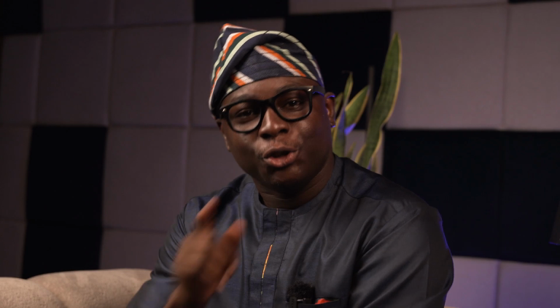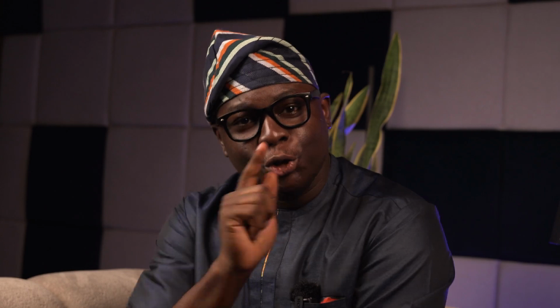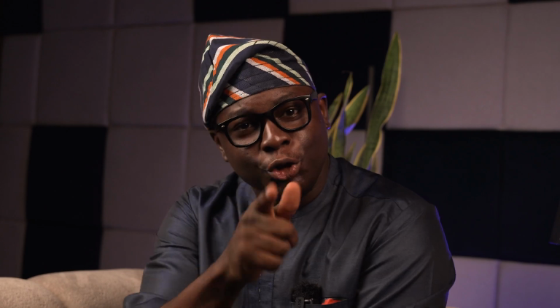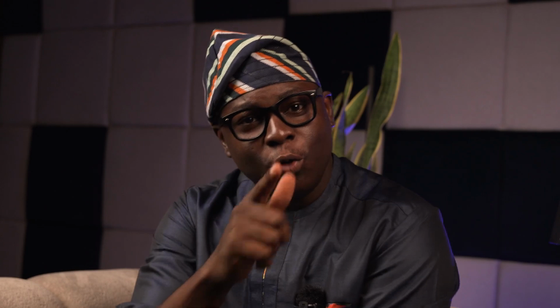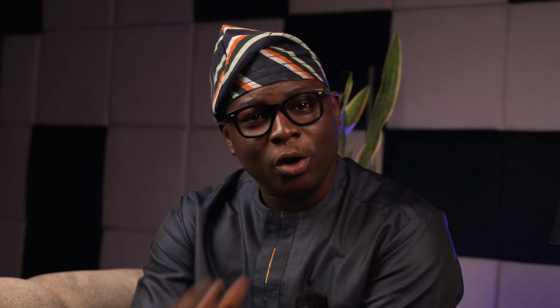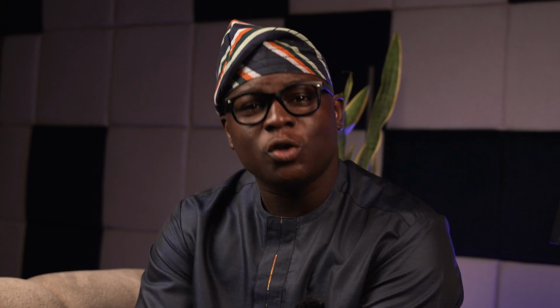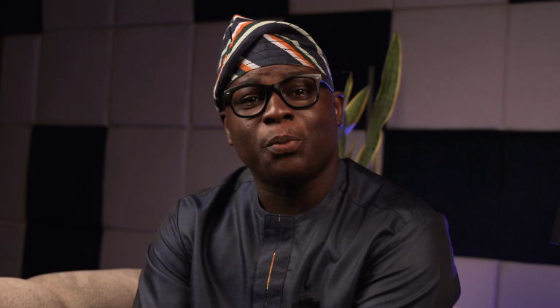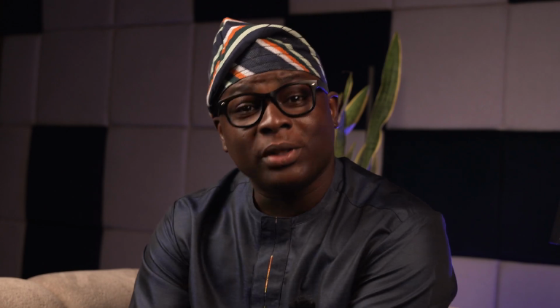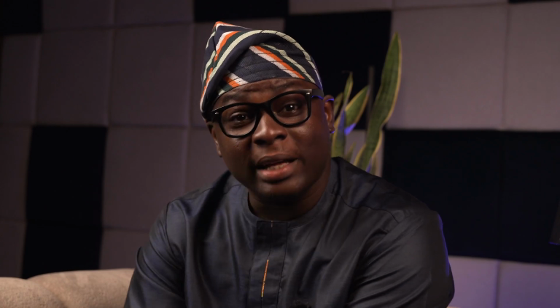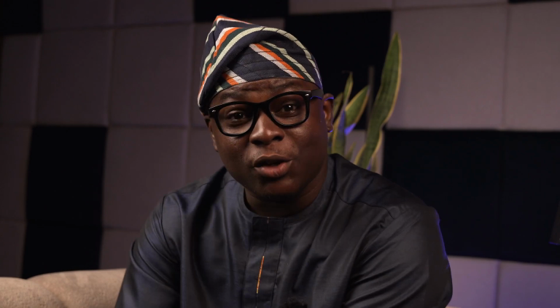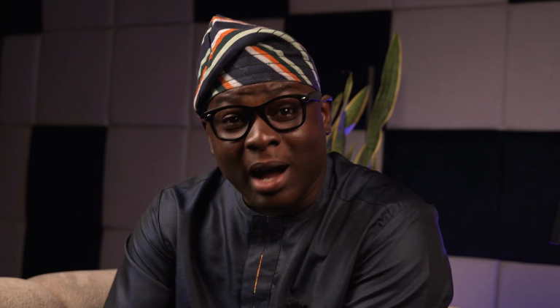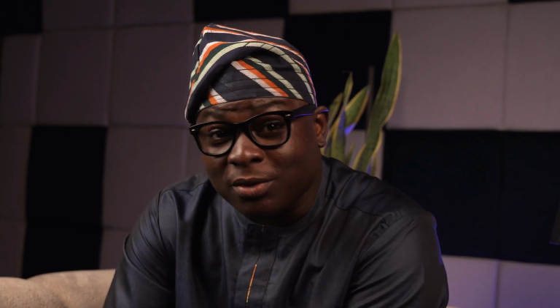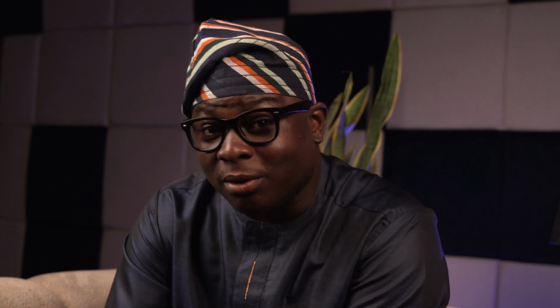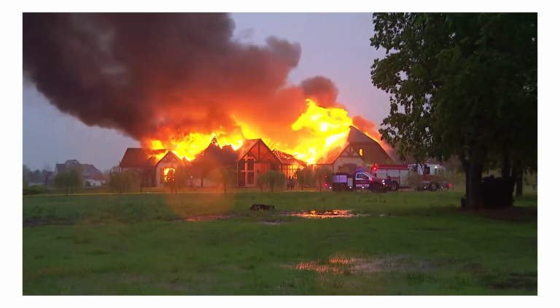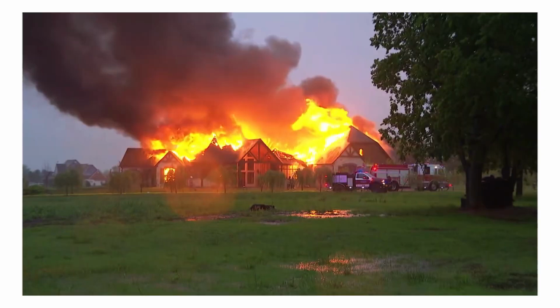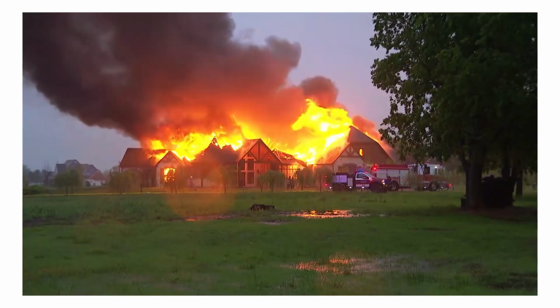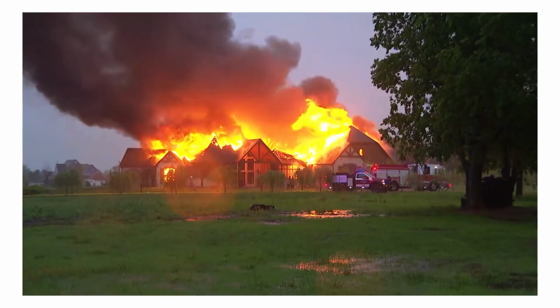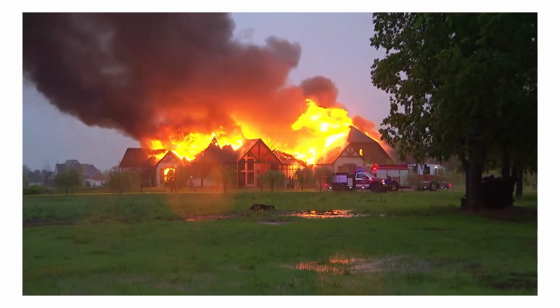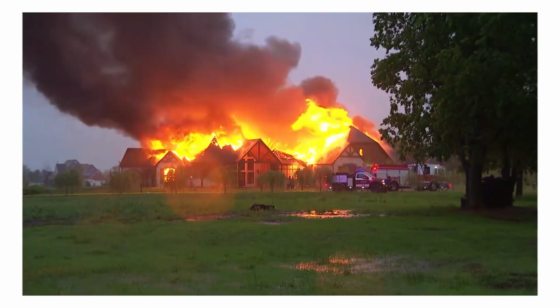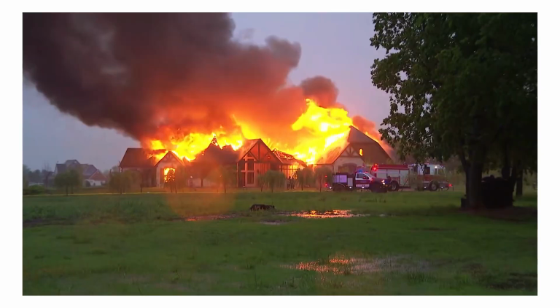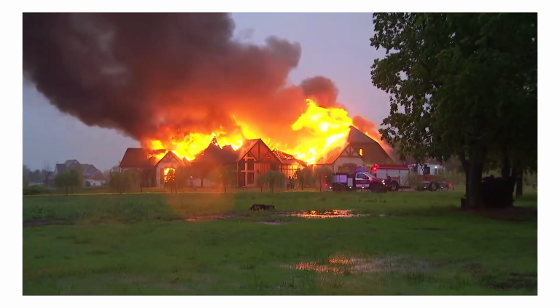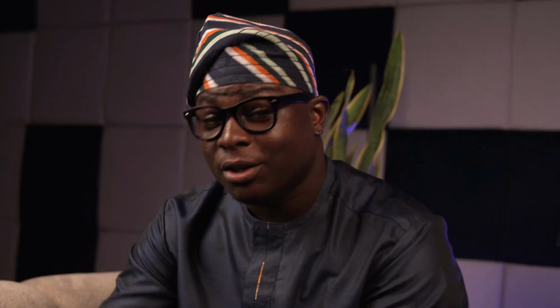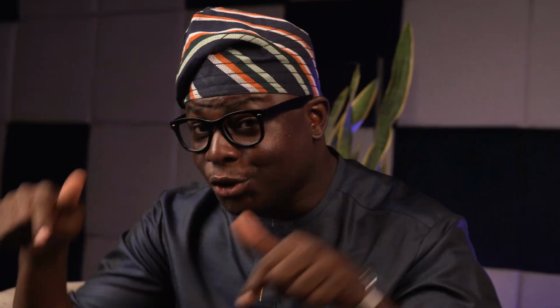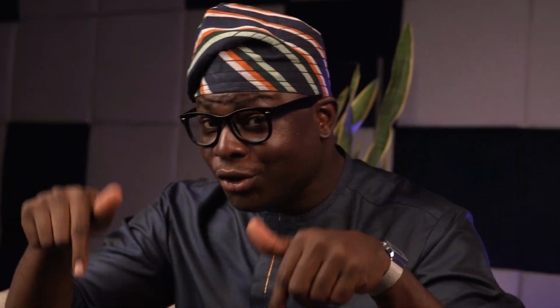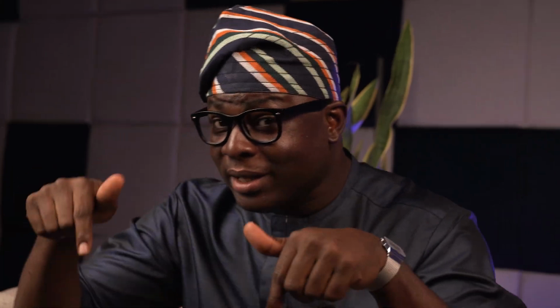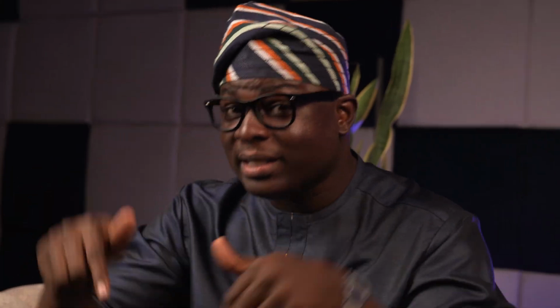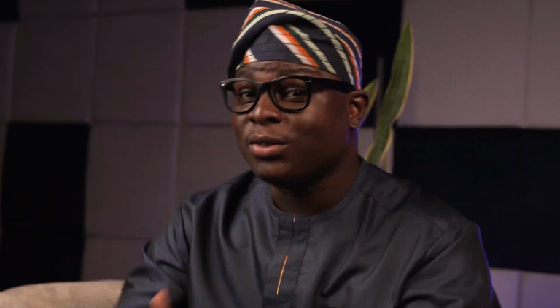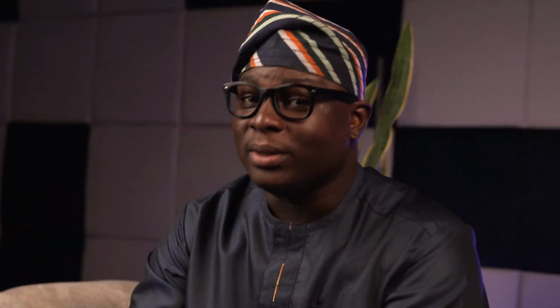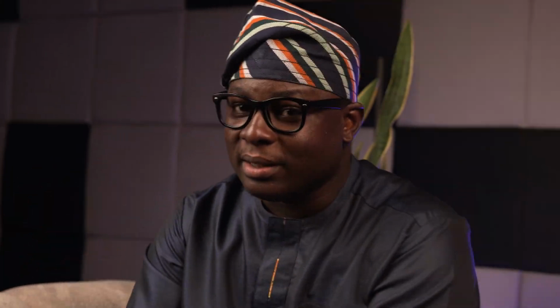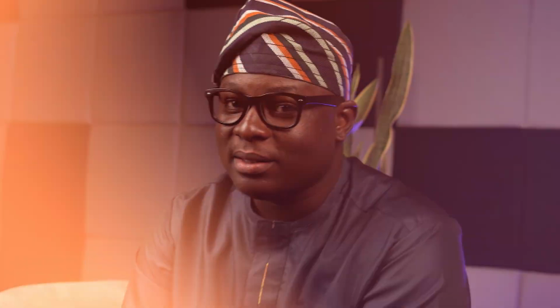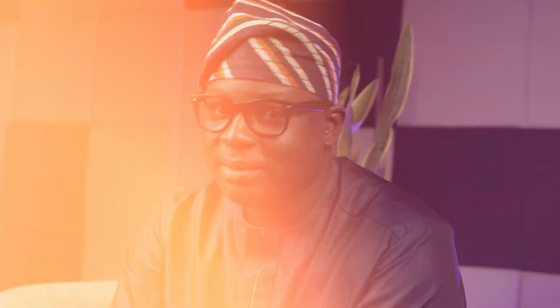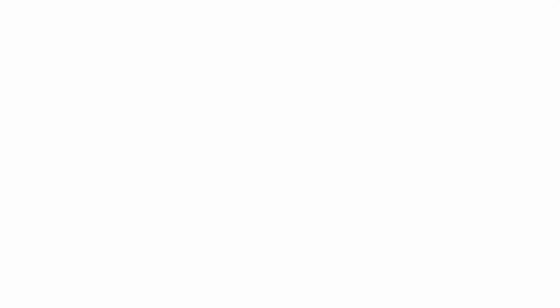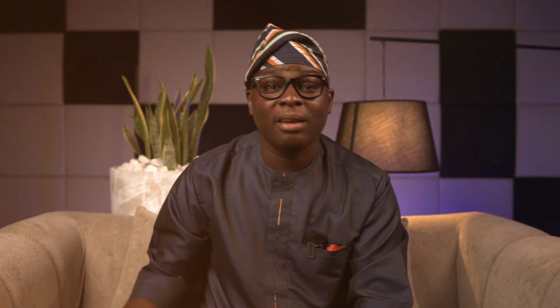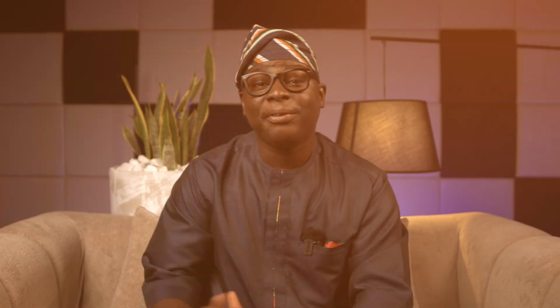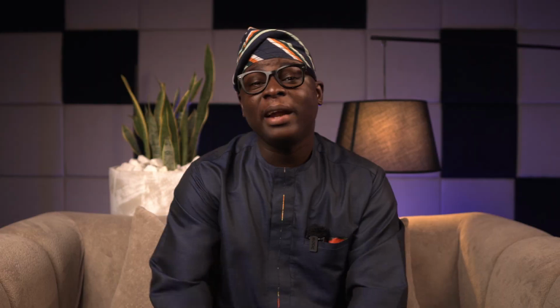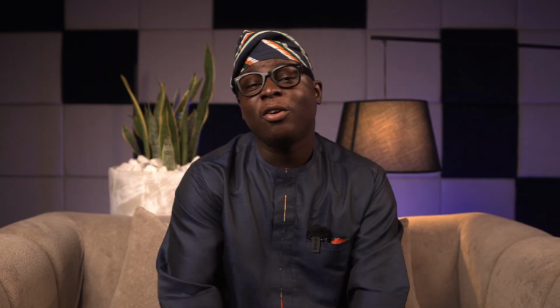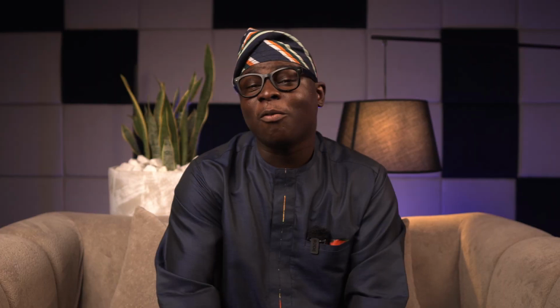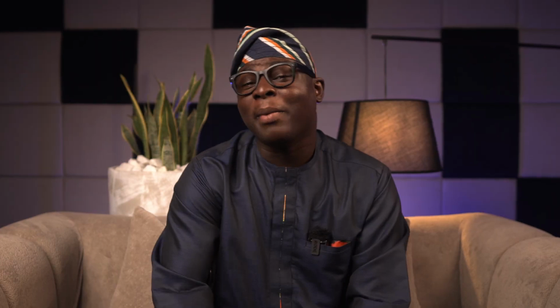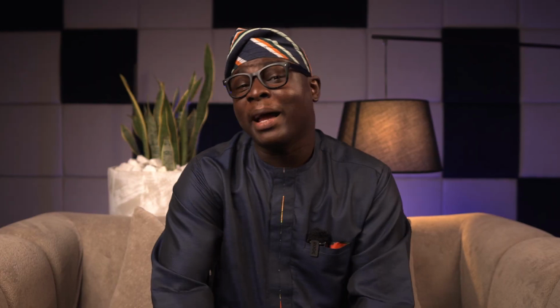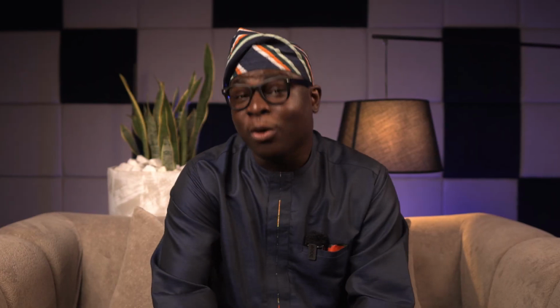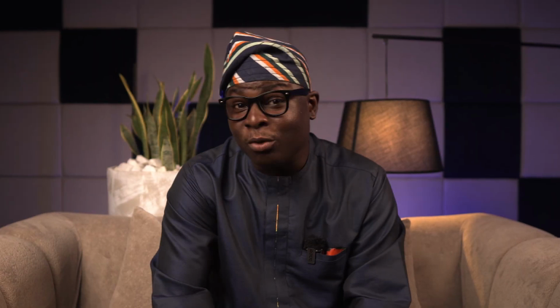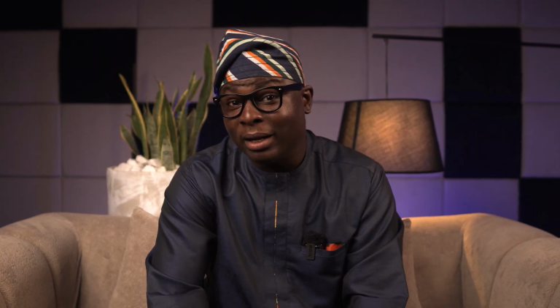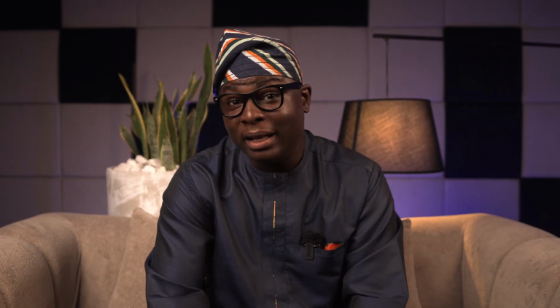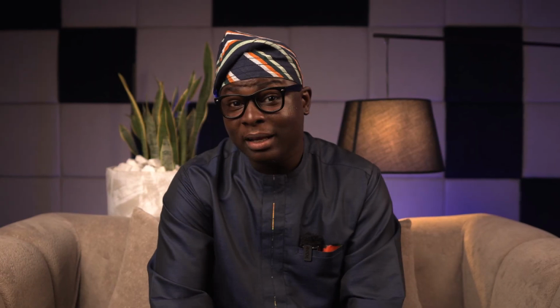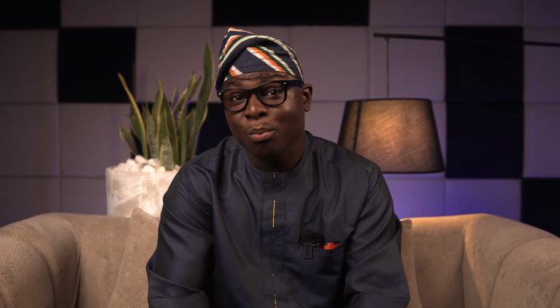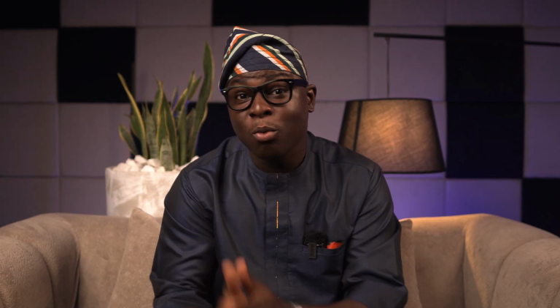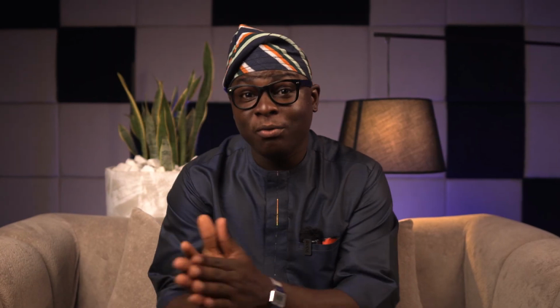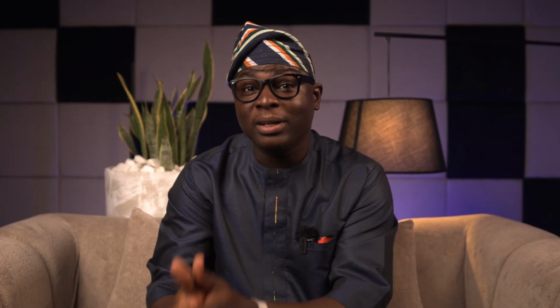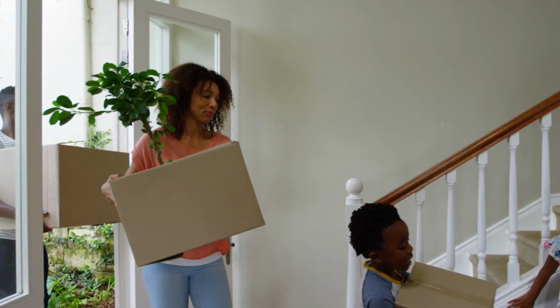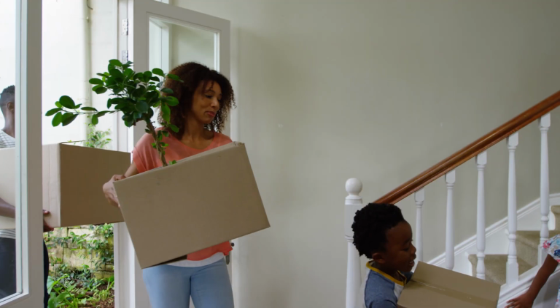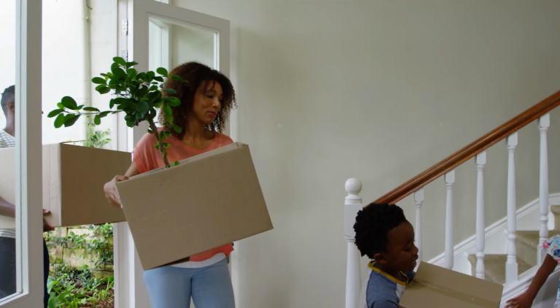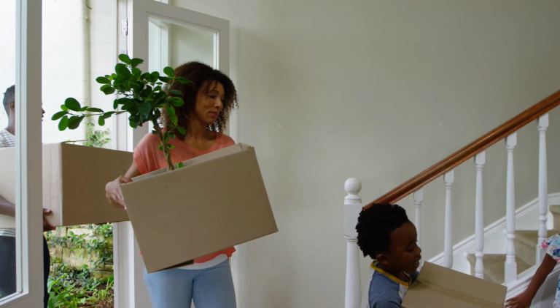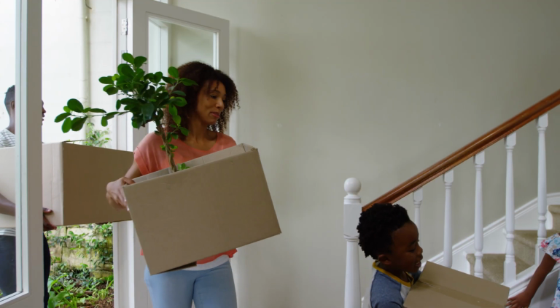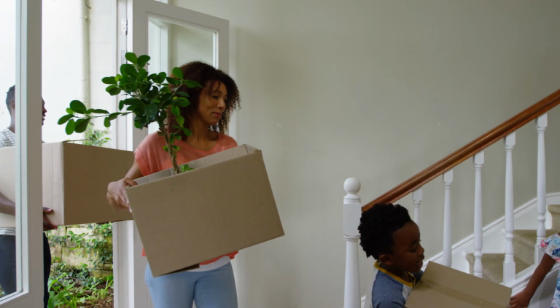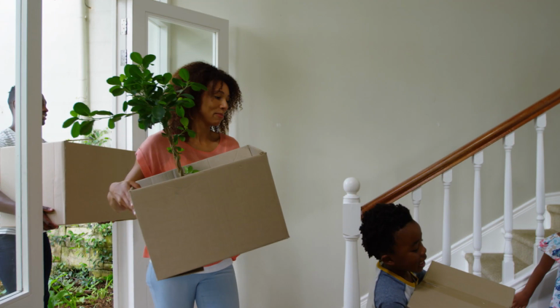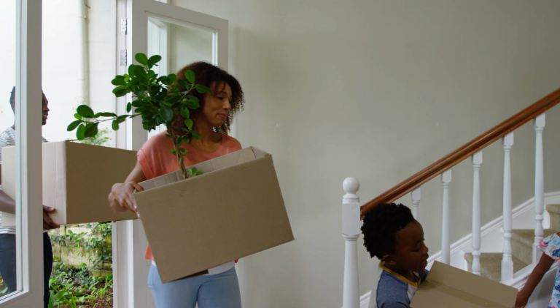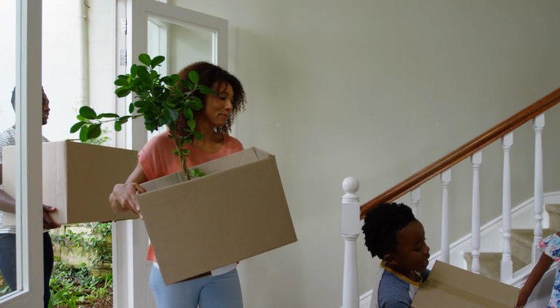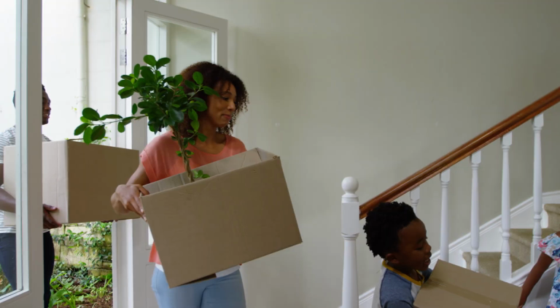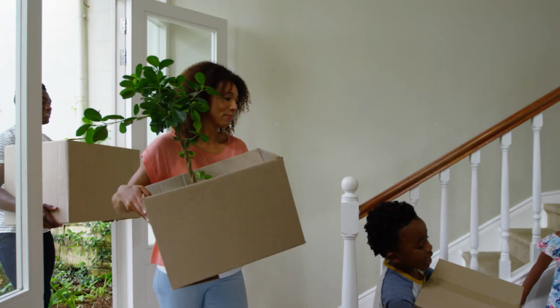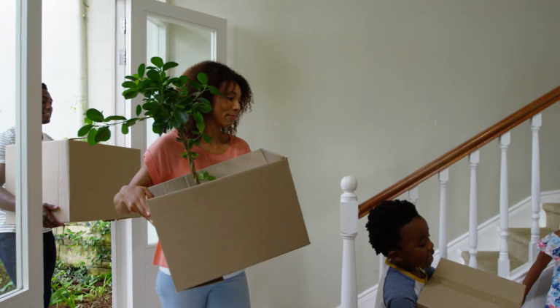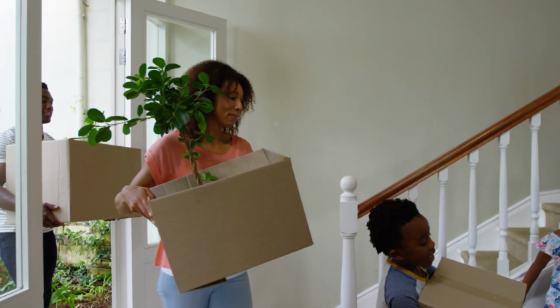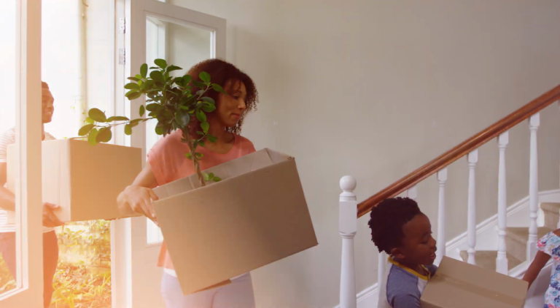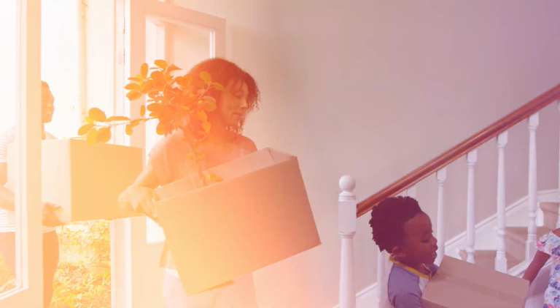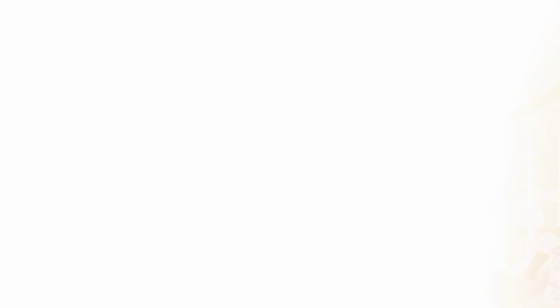Do you want to protect your house from fire? You should listen to this. A friend of mine, Kunle, moved into his new house last year.